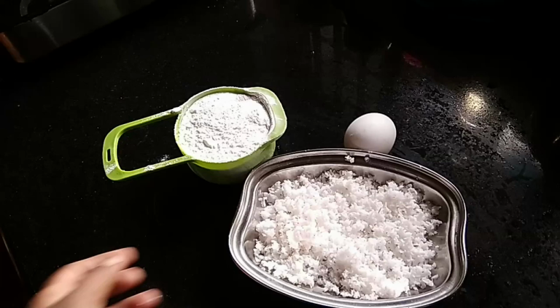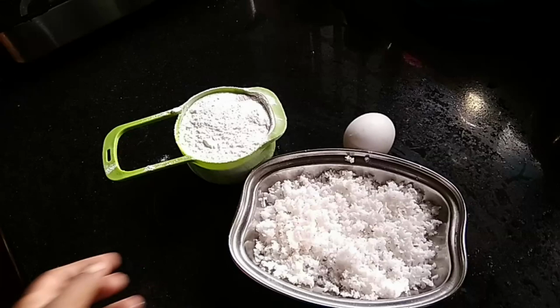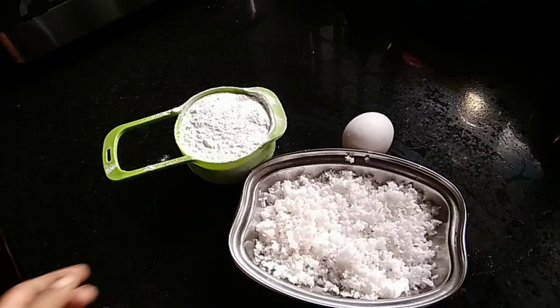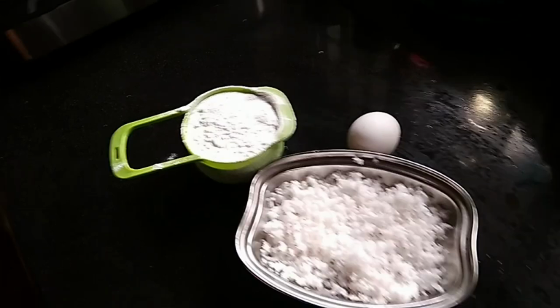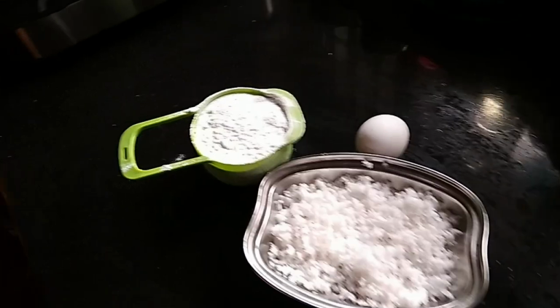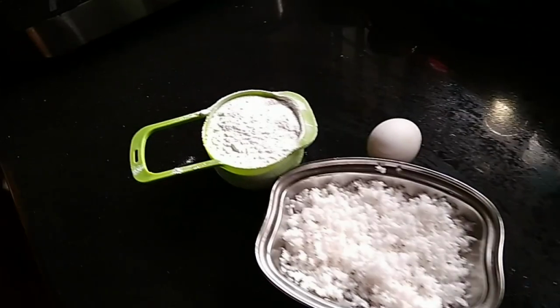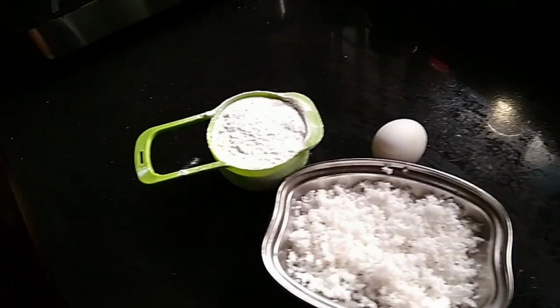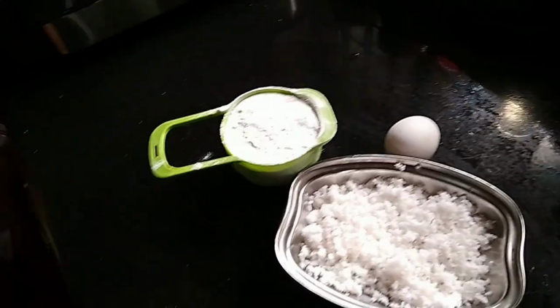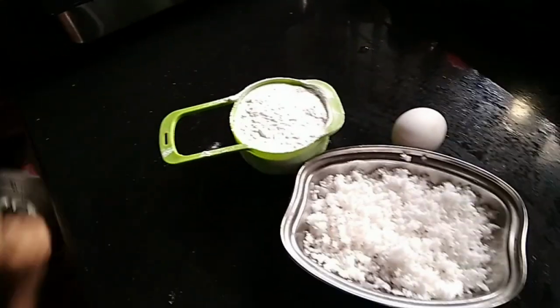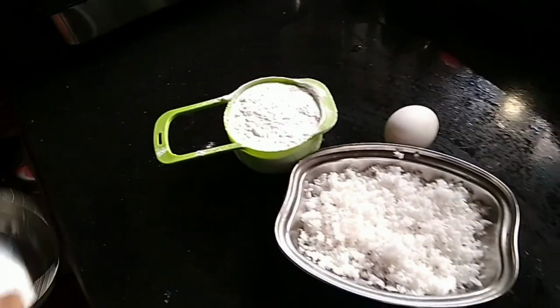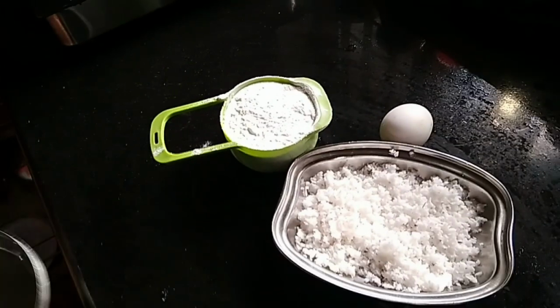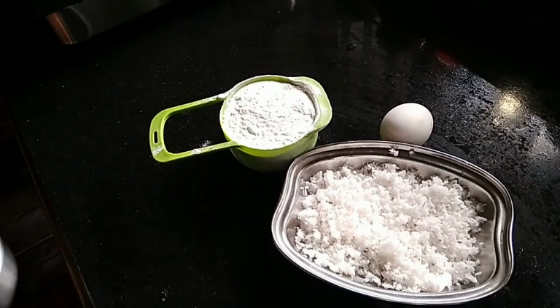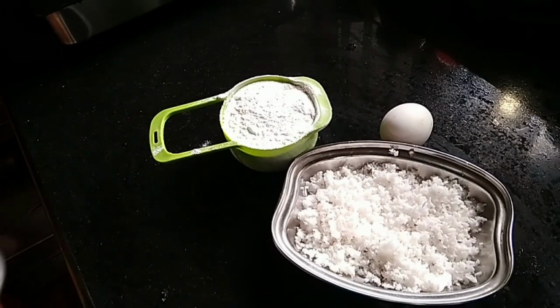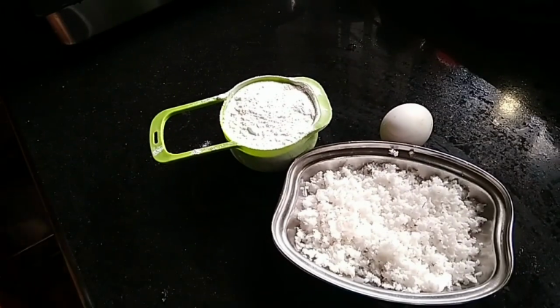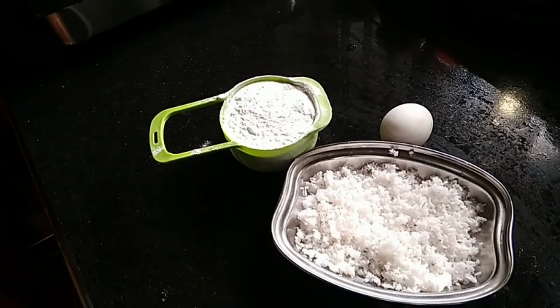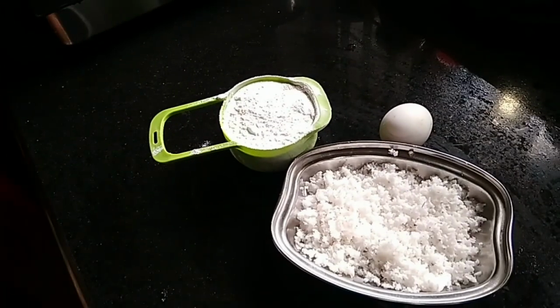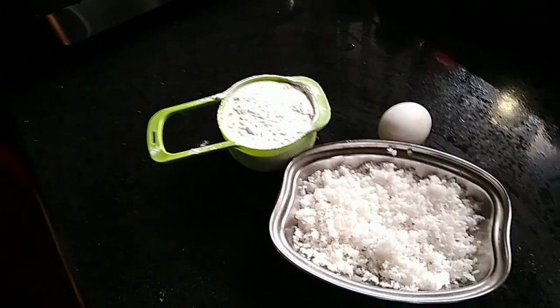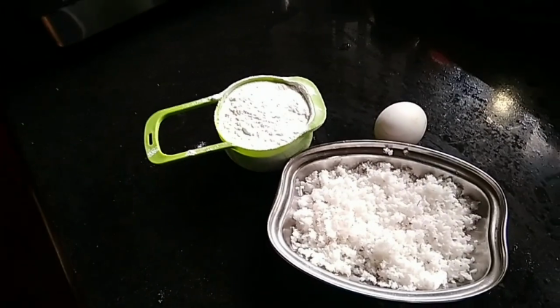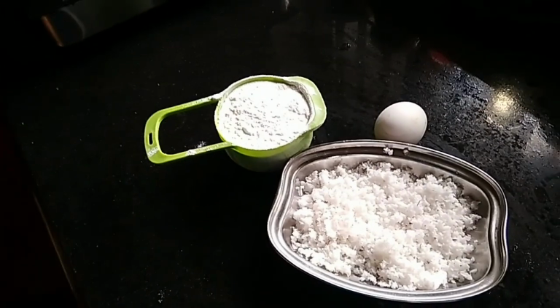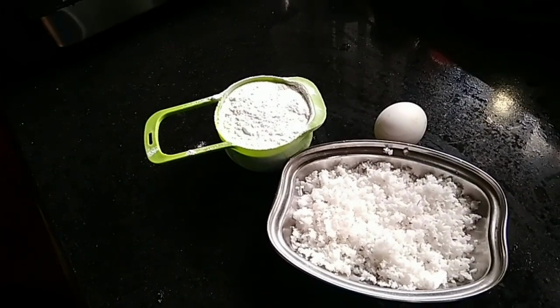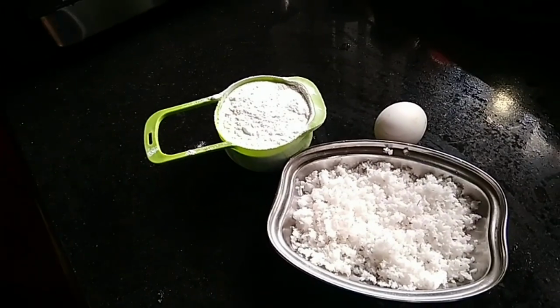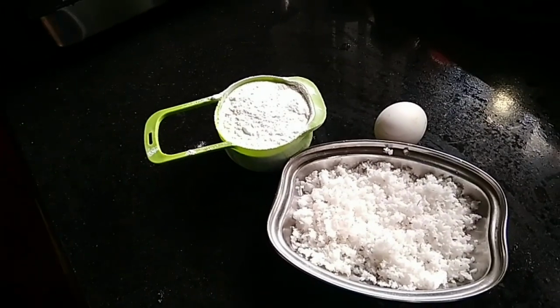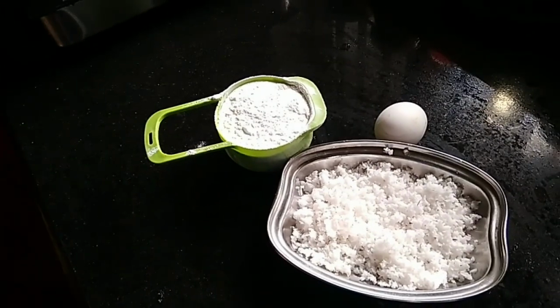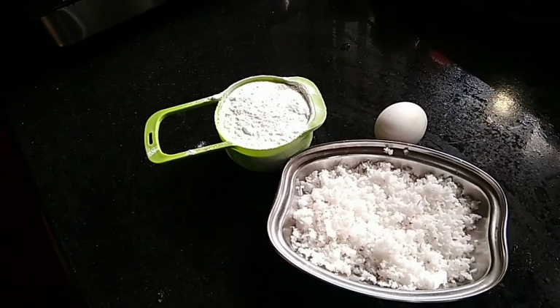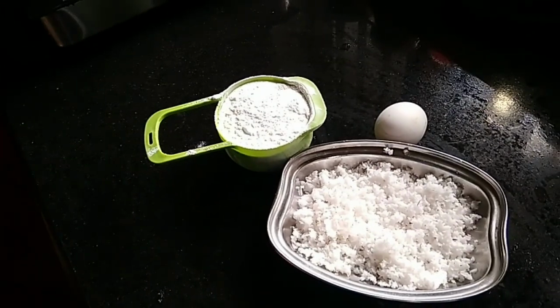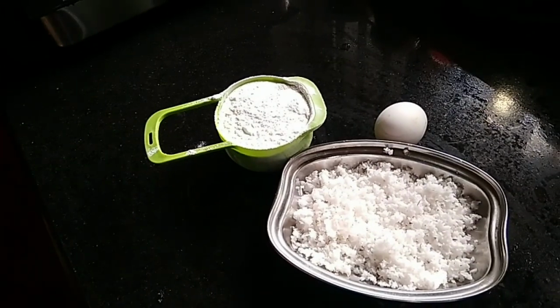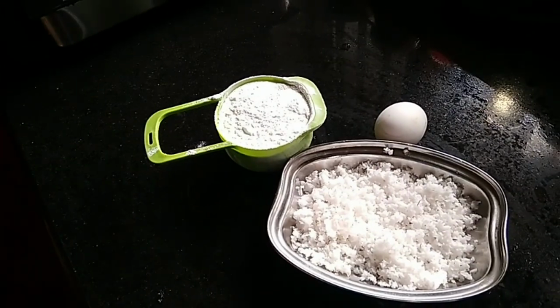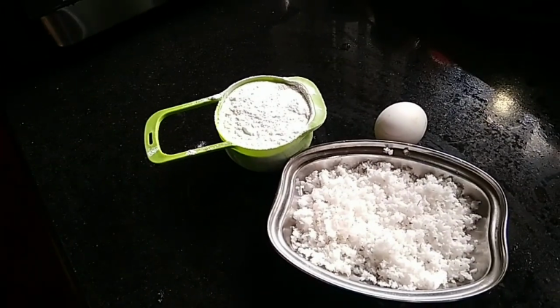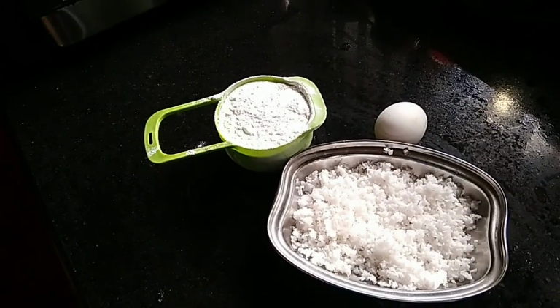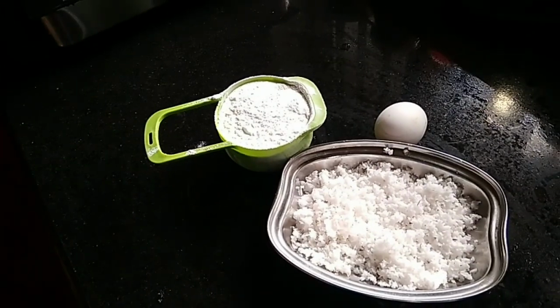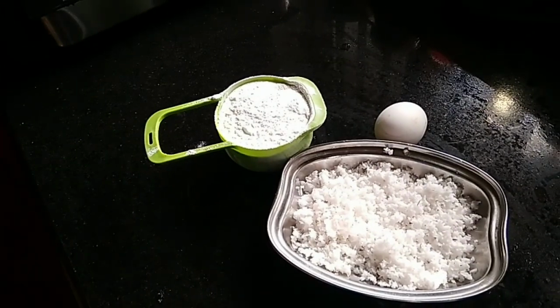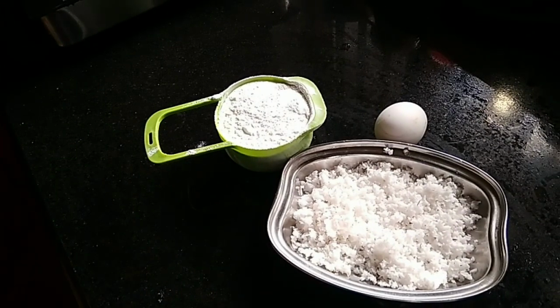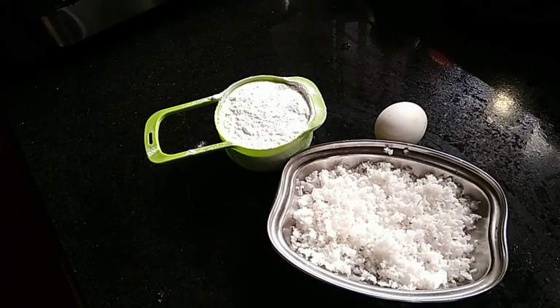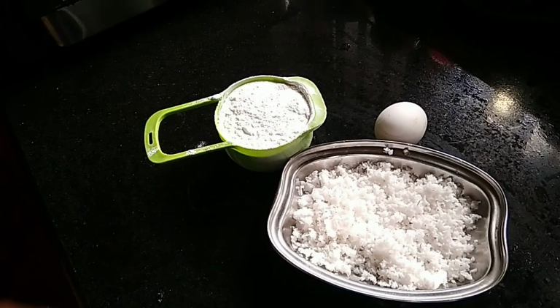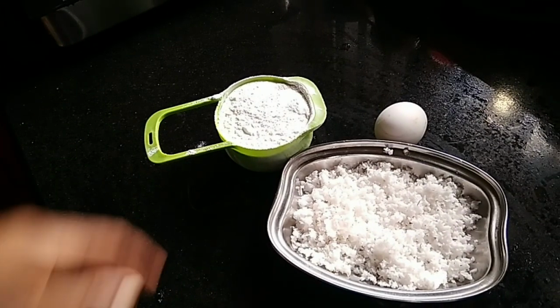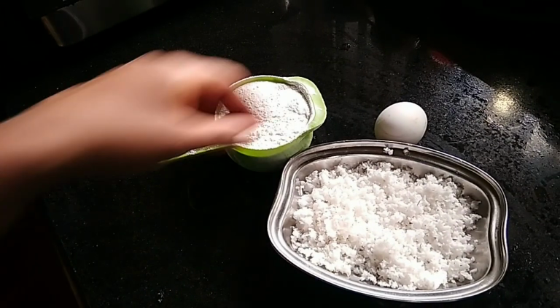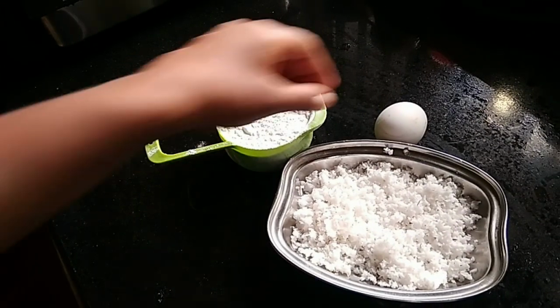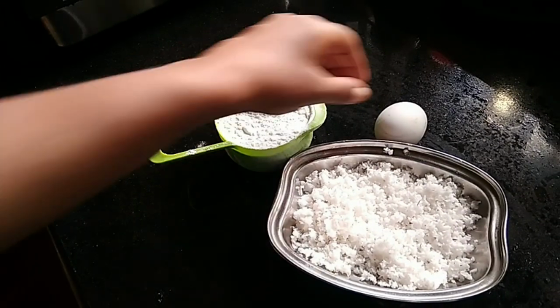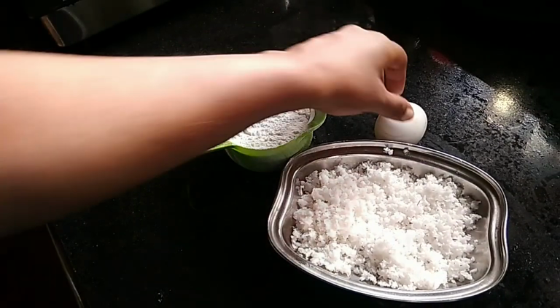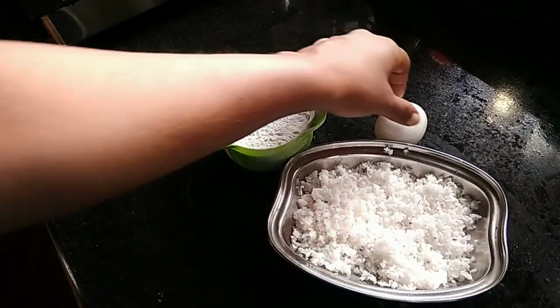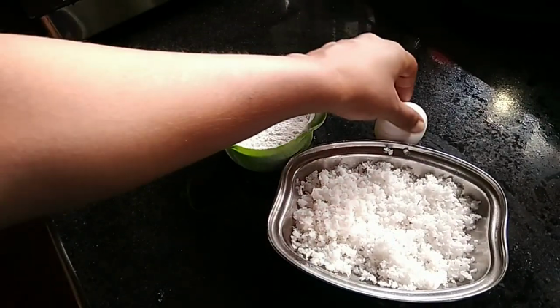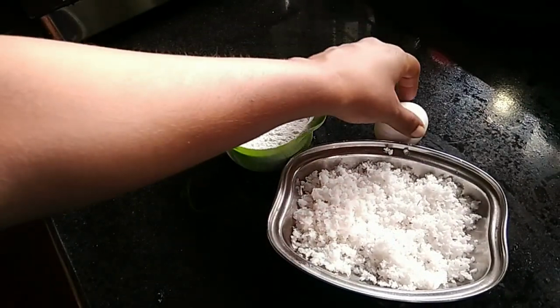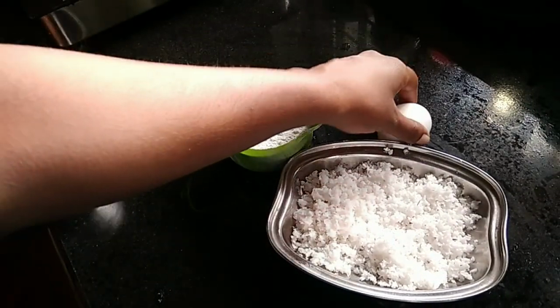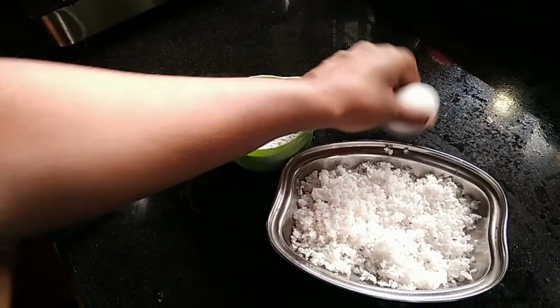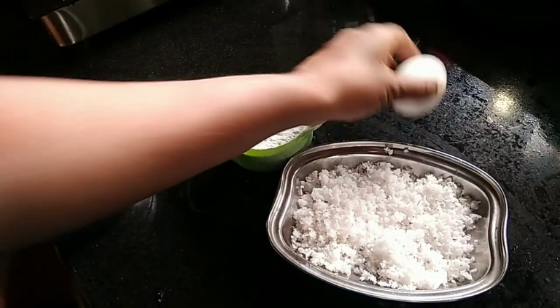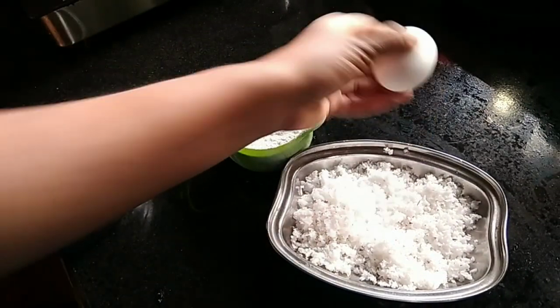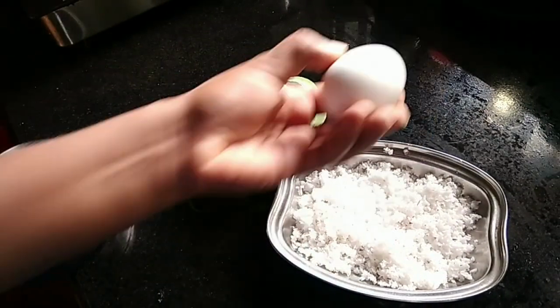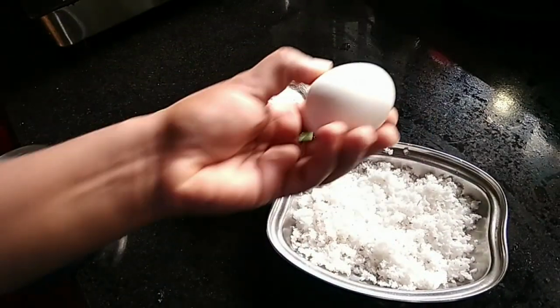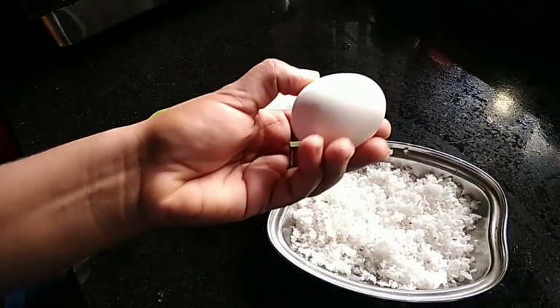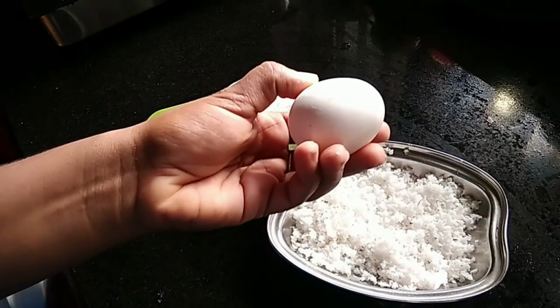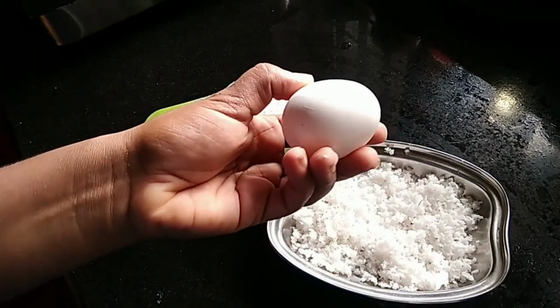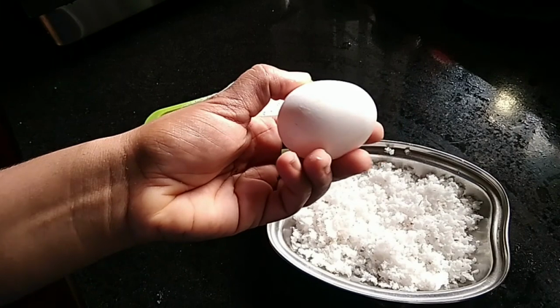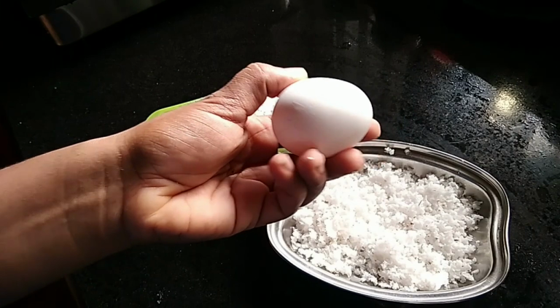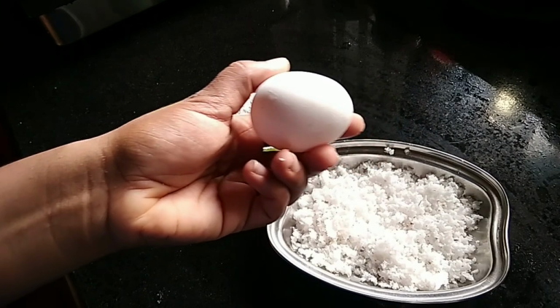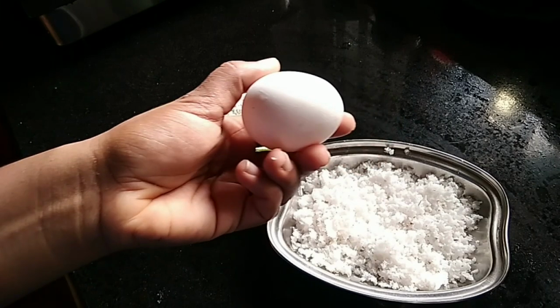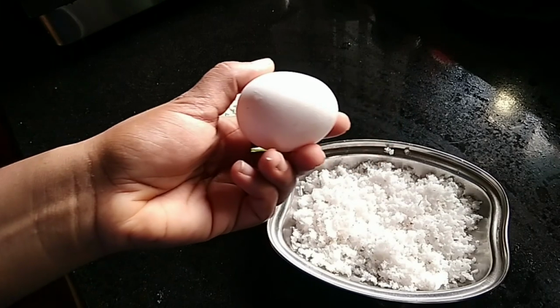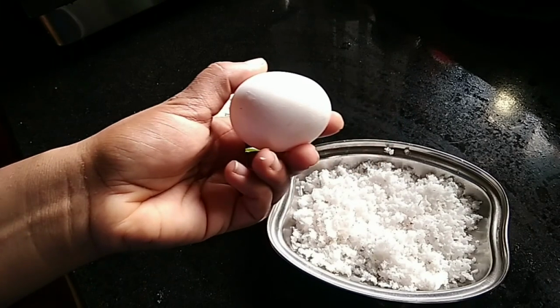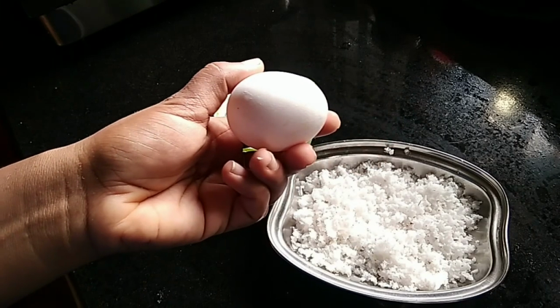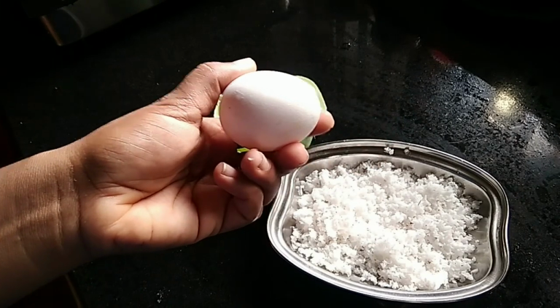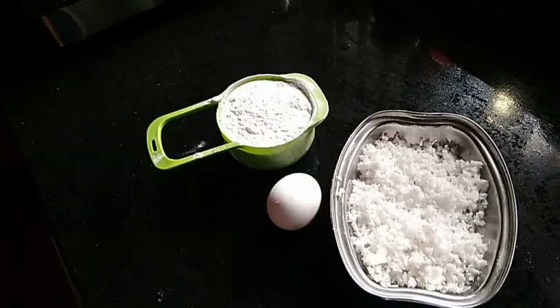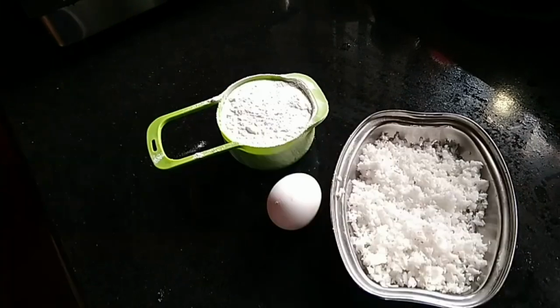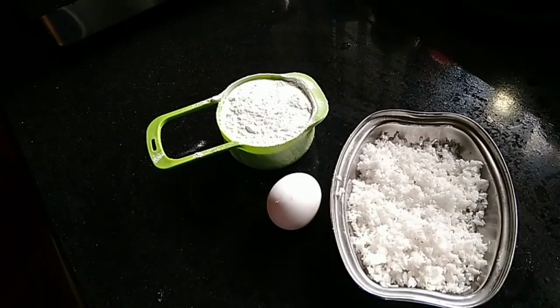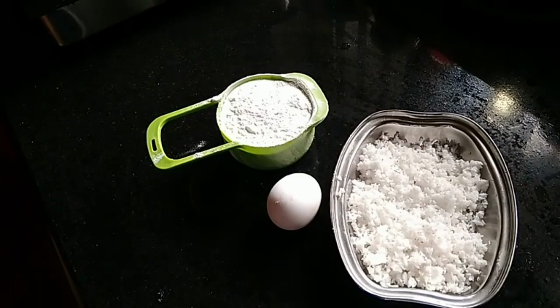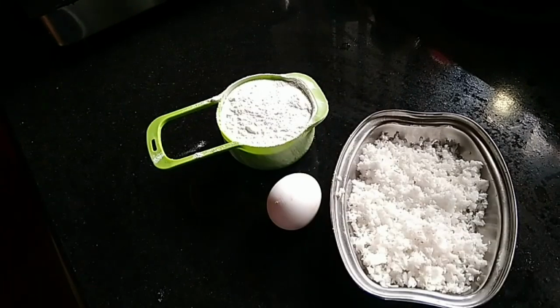Welcome back! Here is a breakfast recipe for the morning. We are going to make a breakfast recipe for these 3 days.